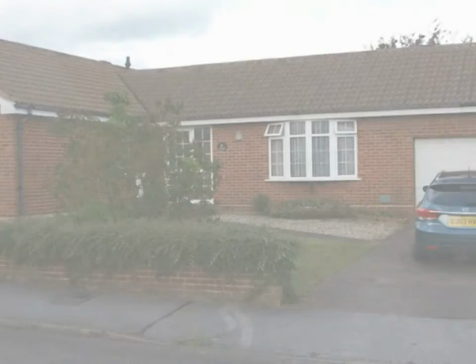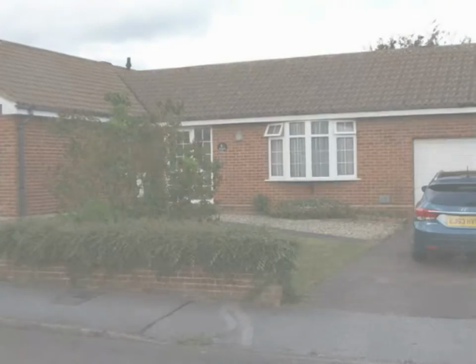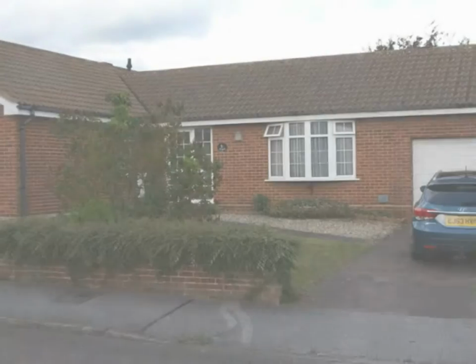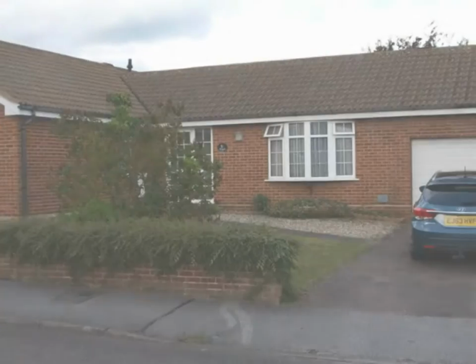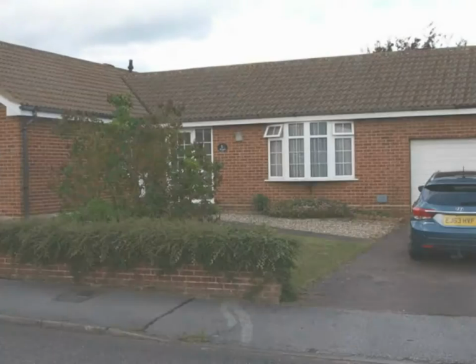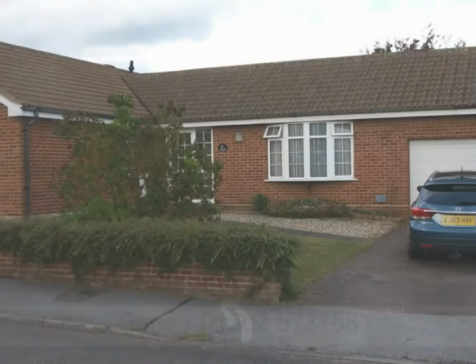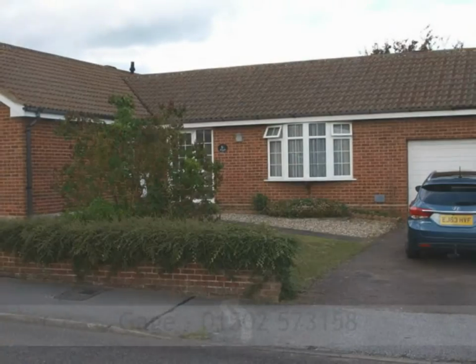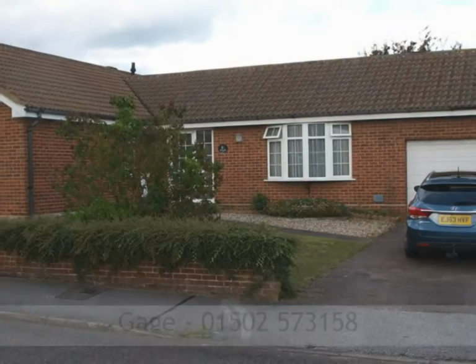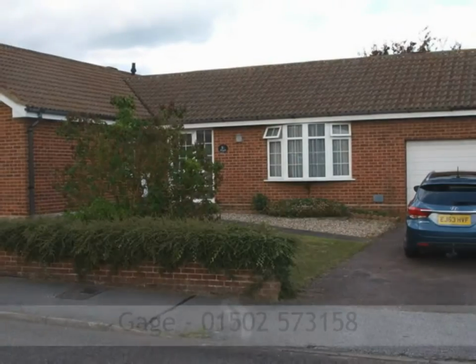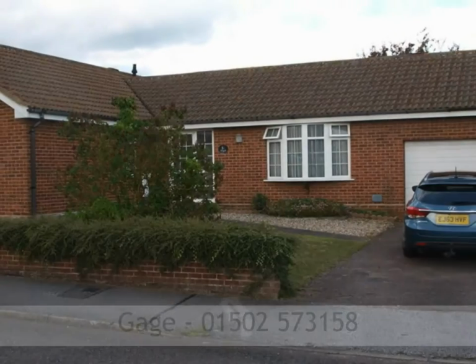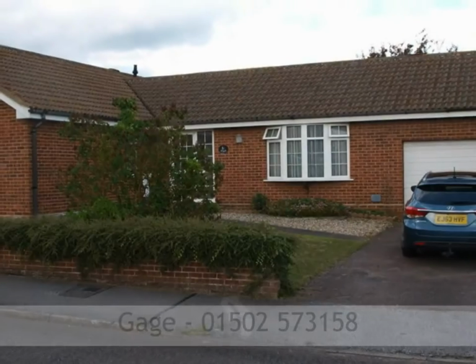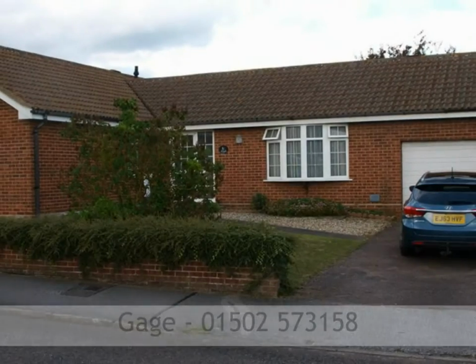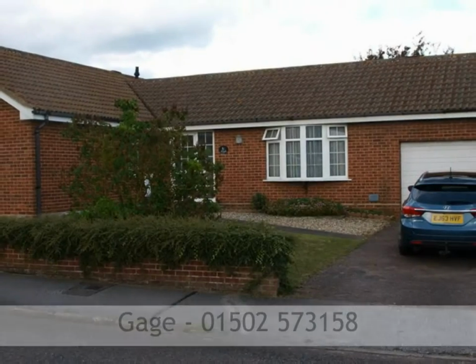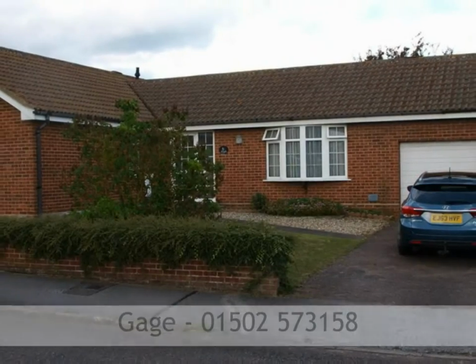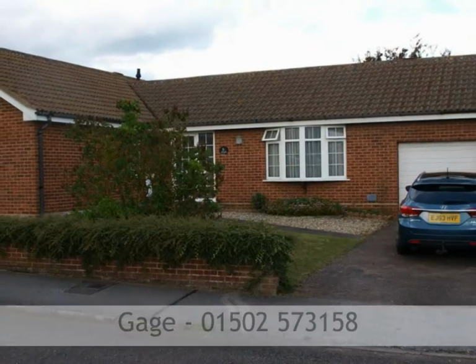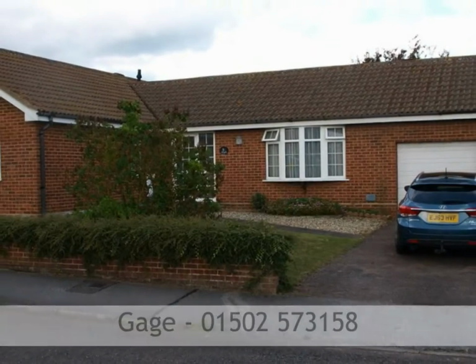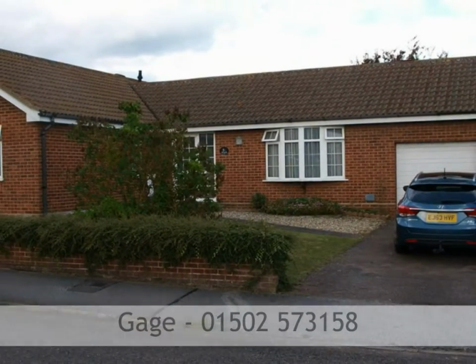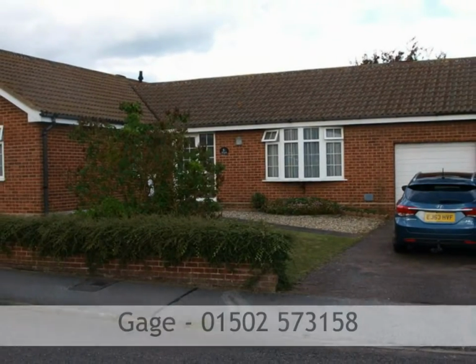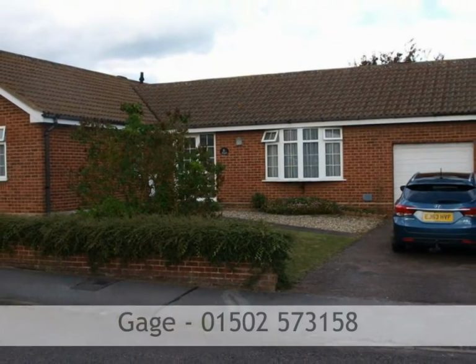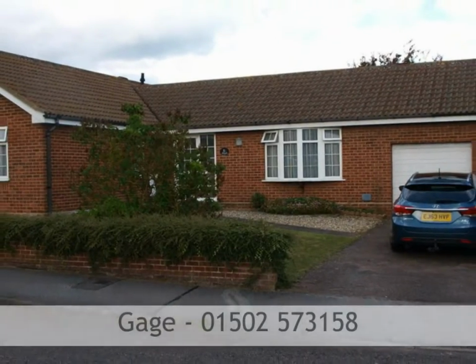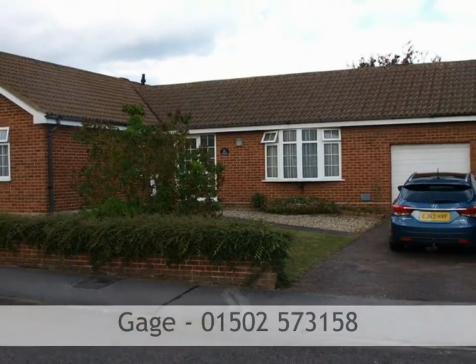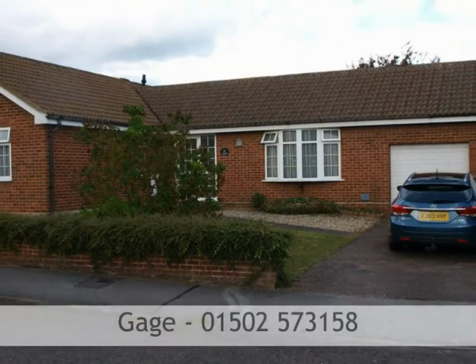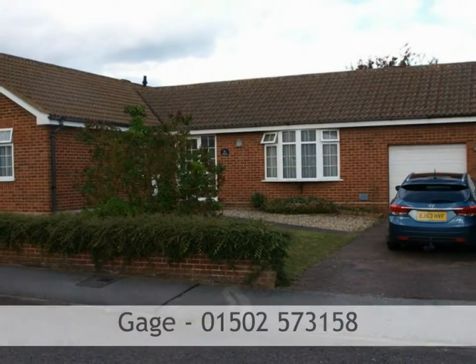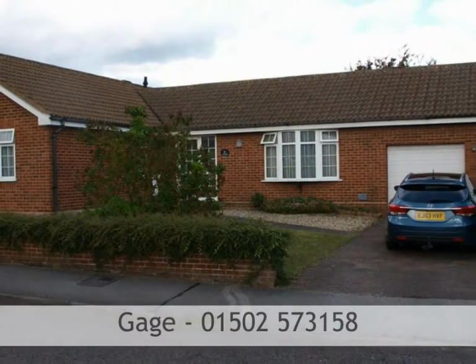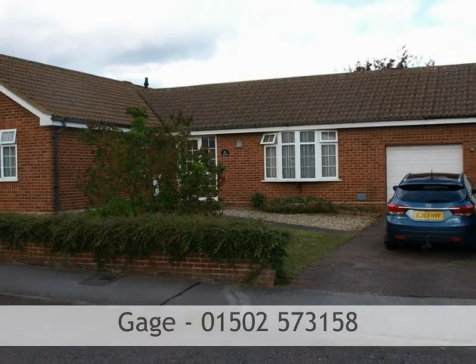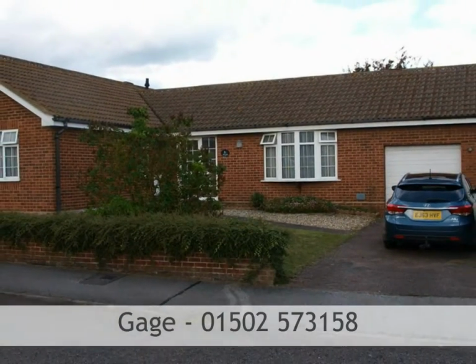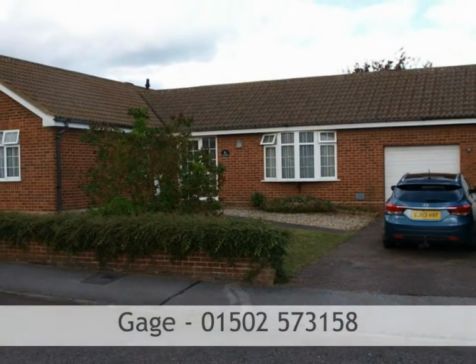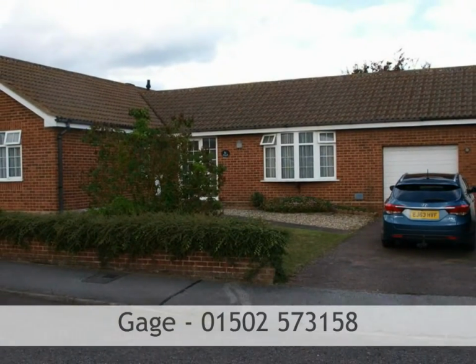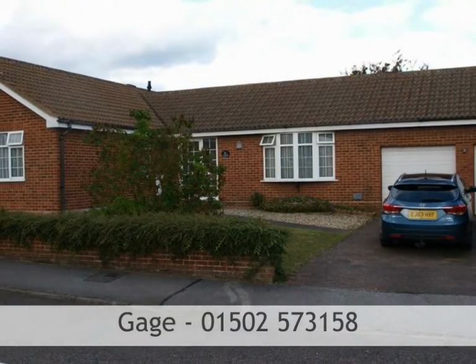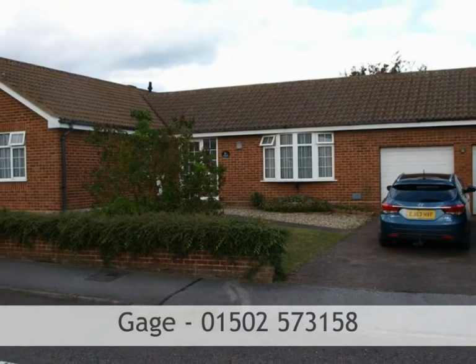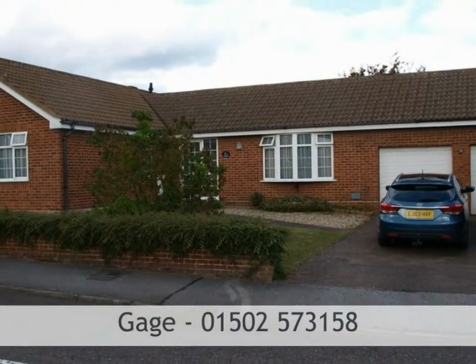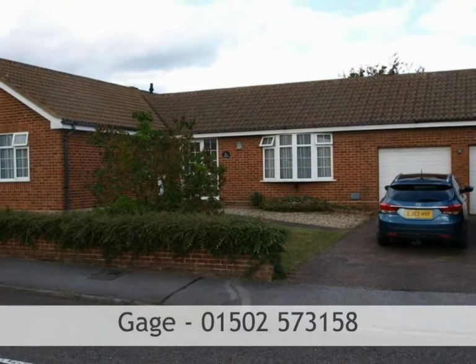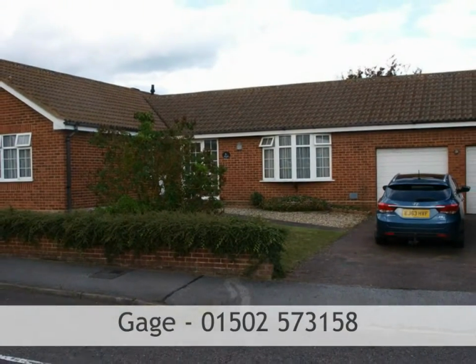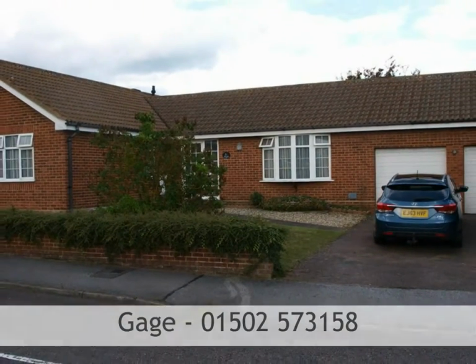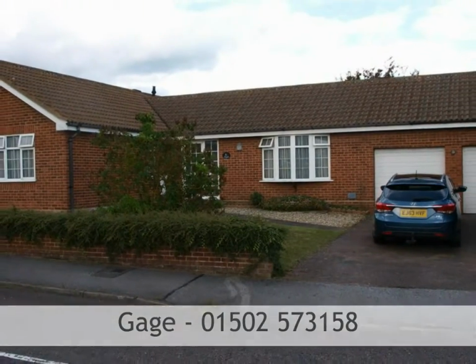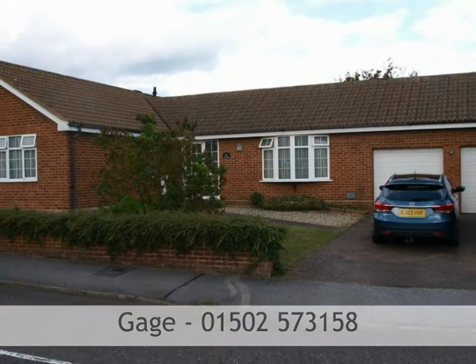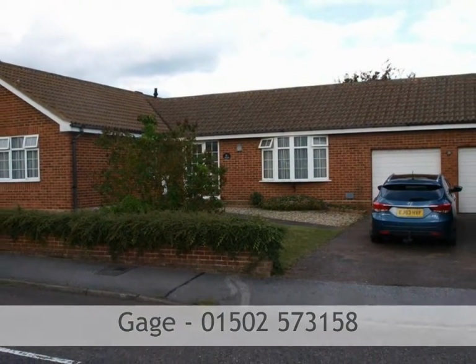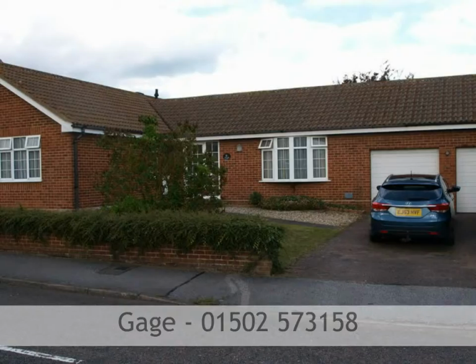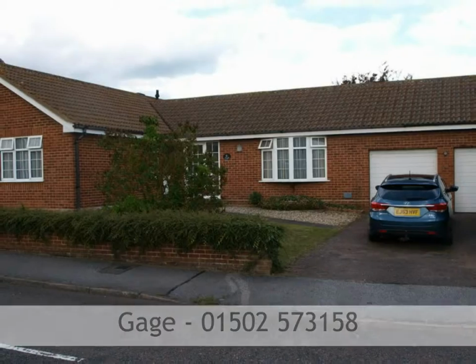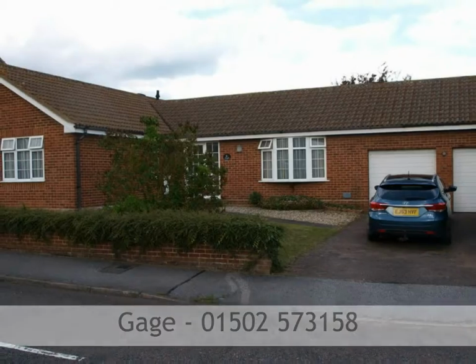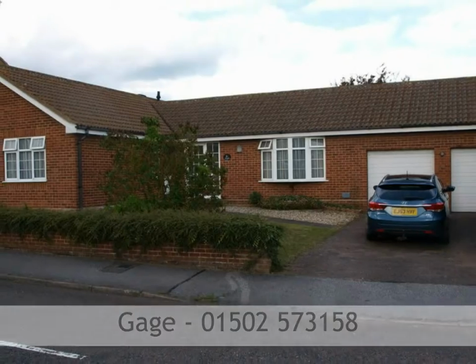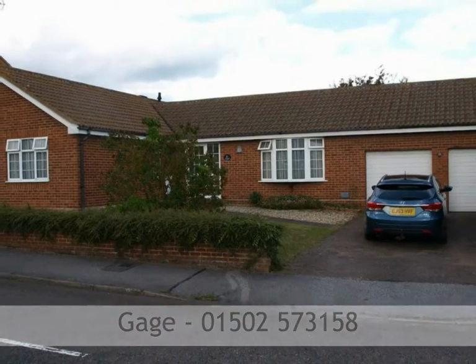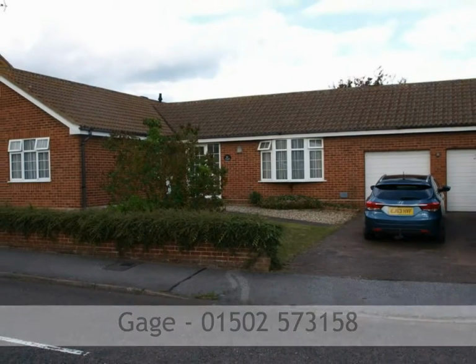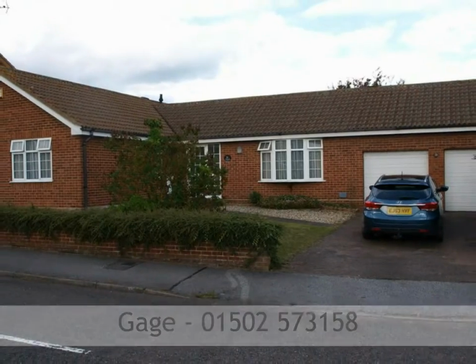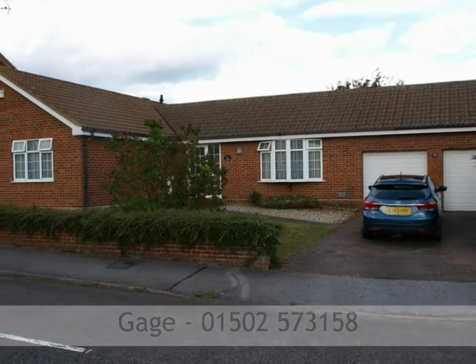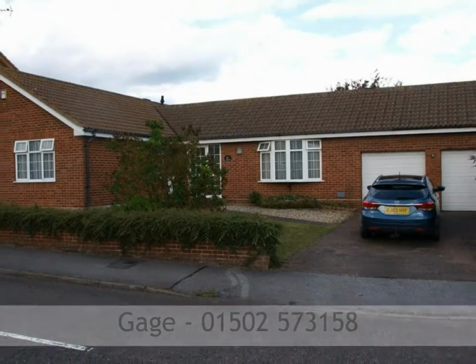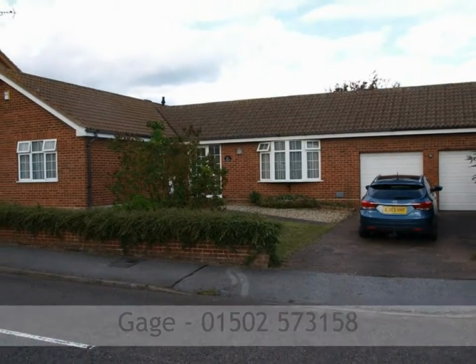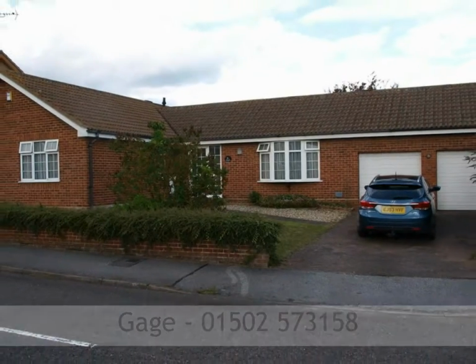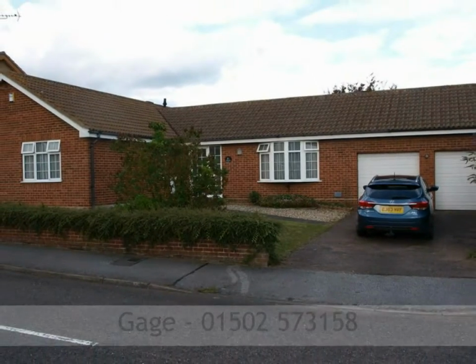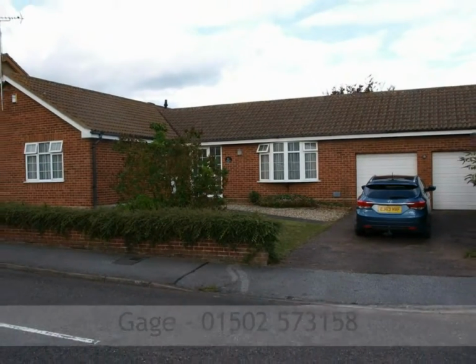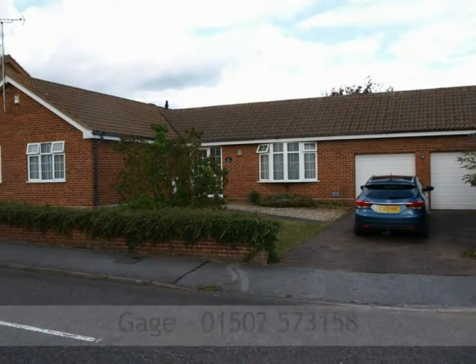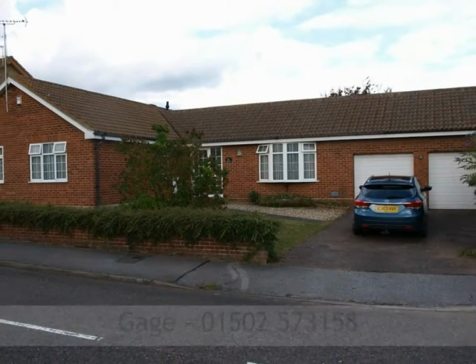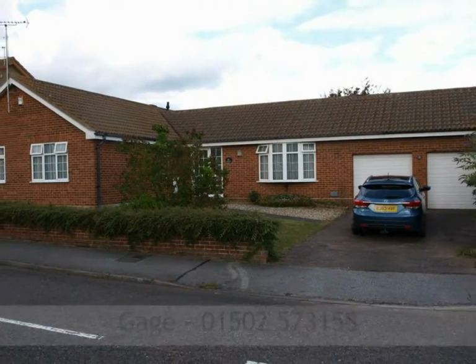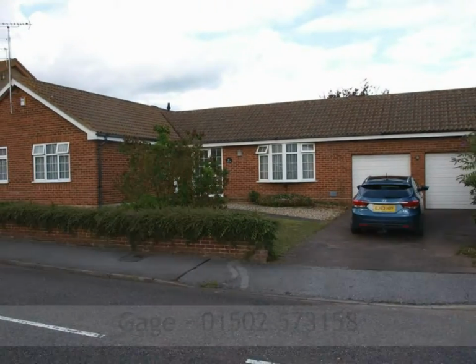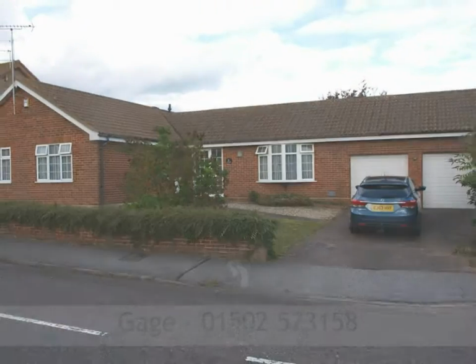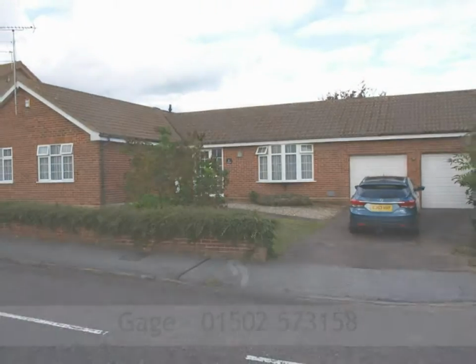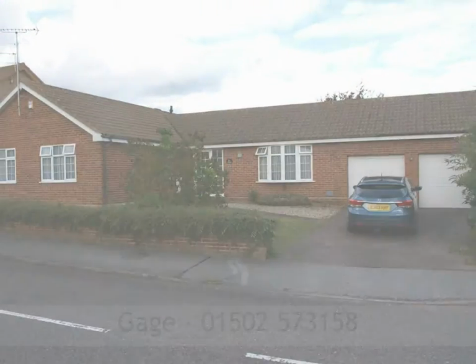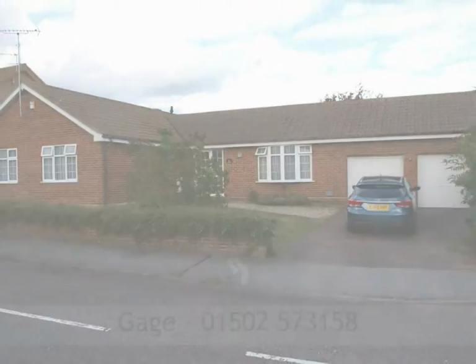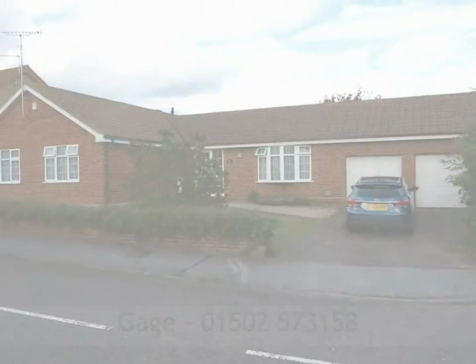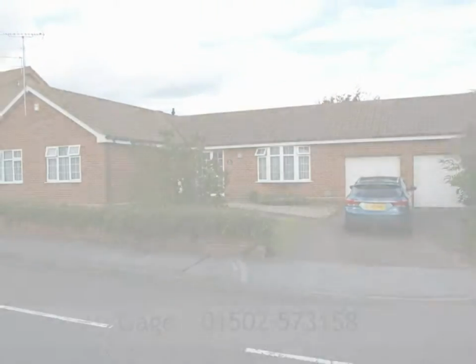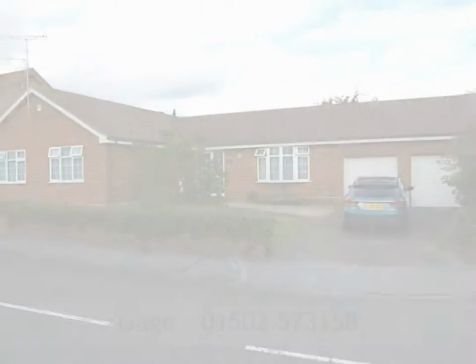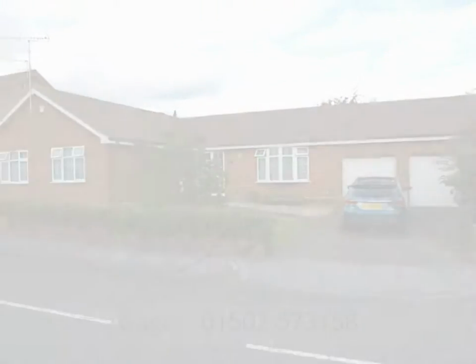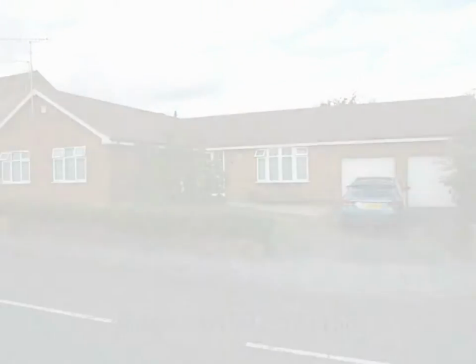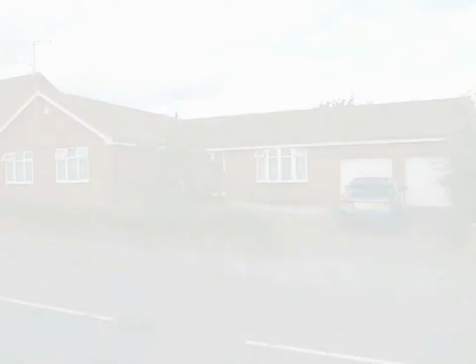To book a viewing, please call Gage Estate Agents of Lowestoft on 01502 573 158.